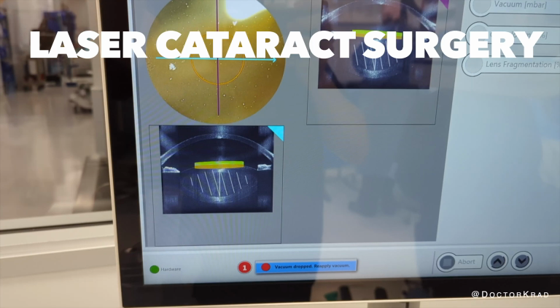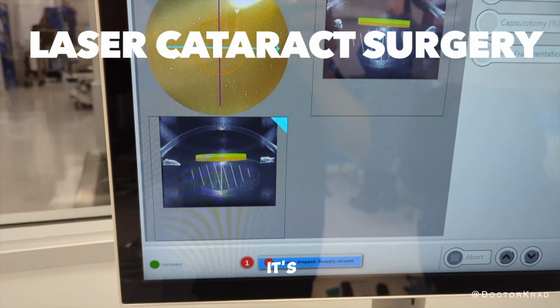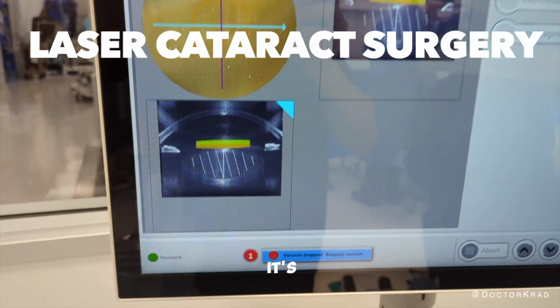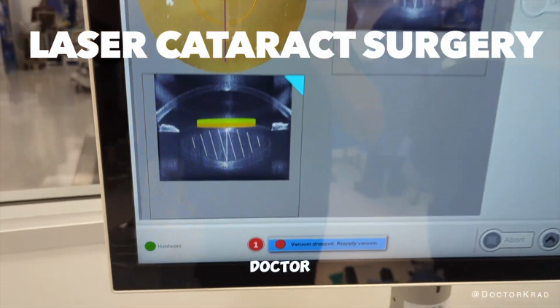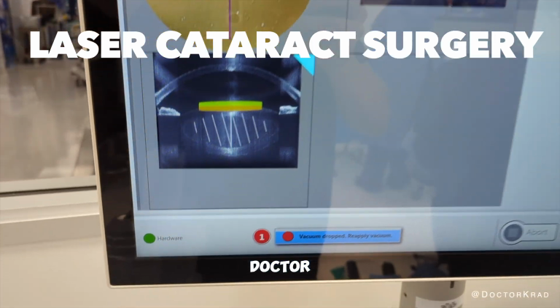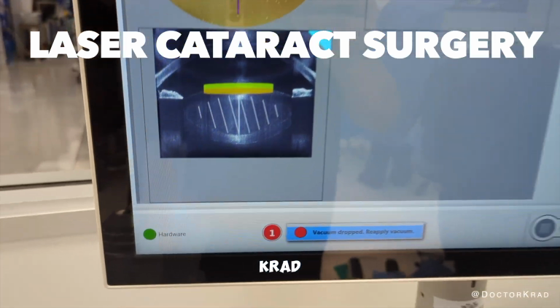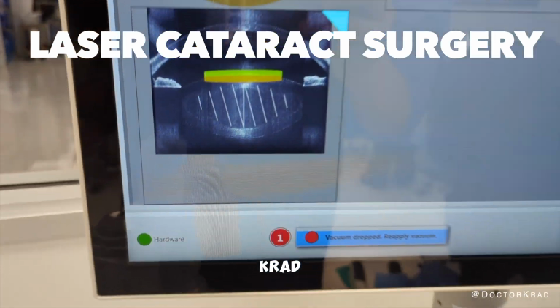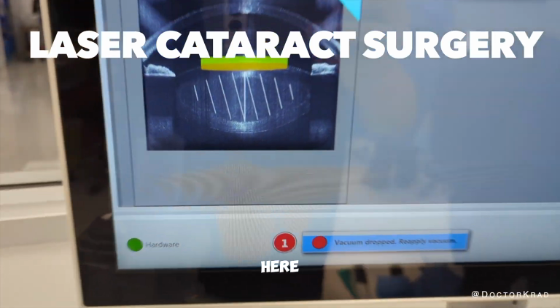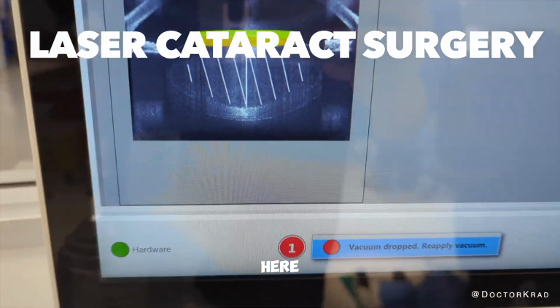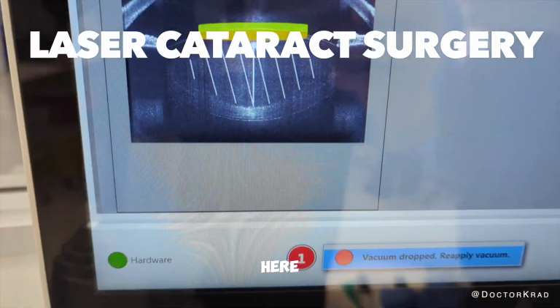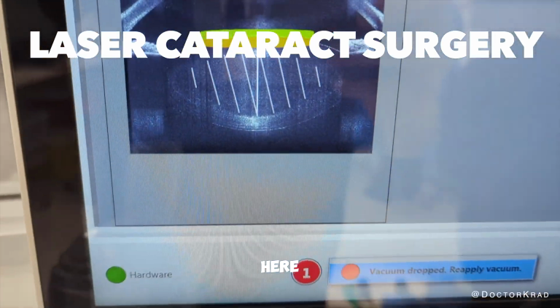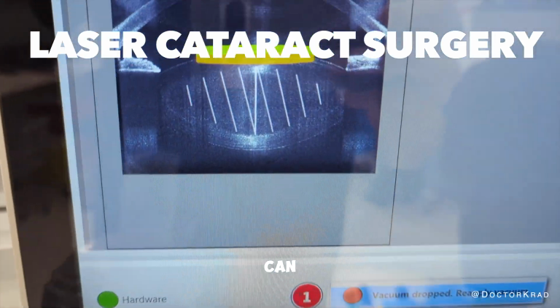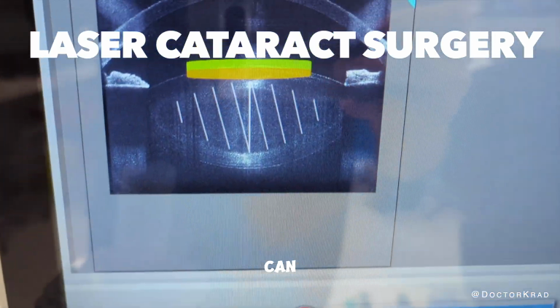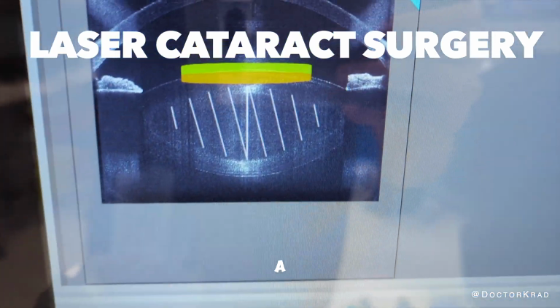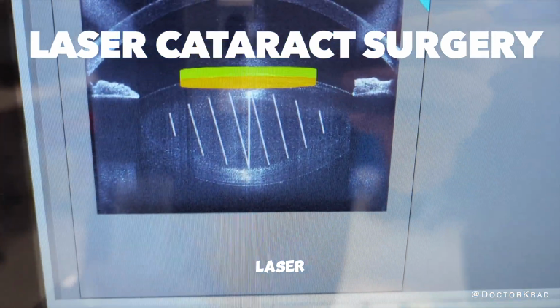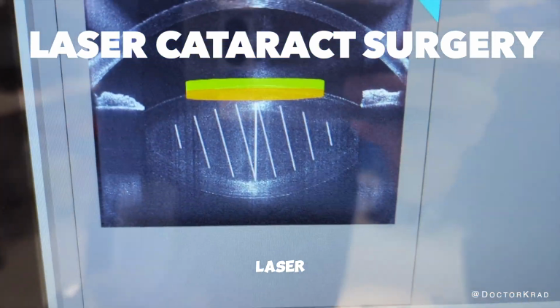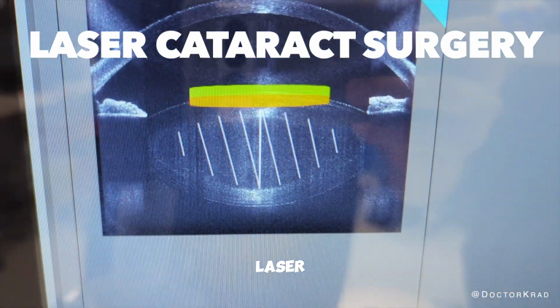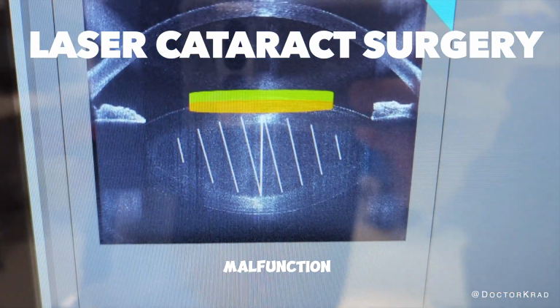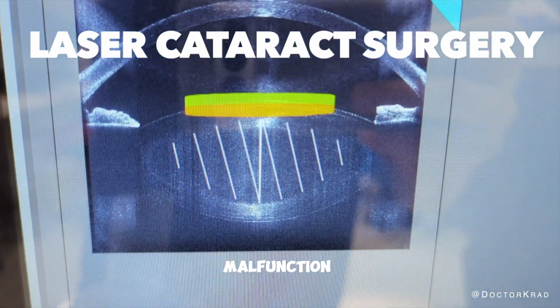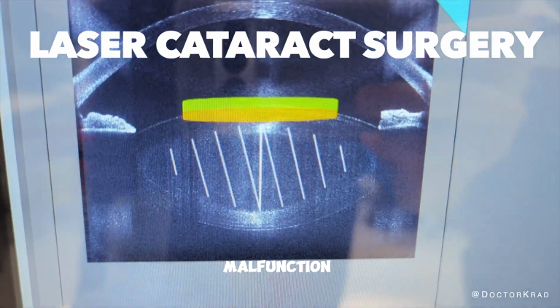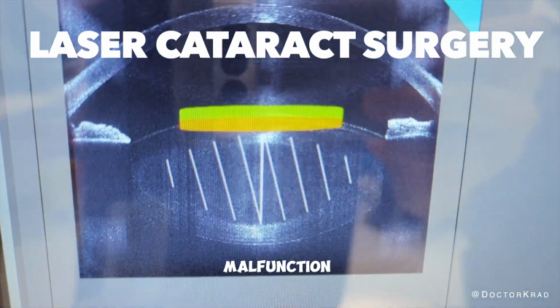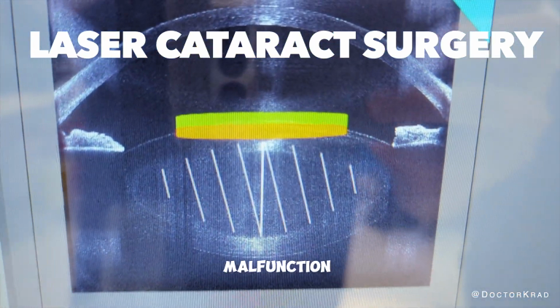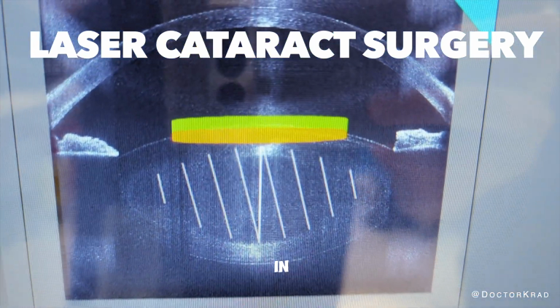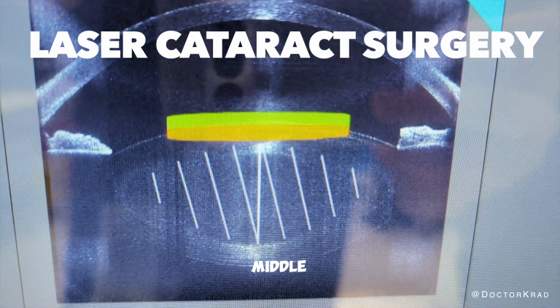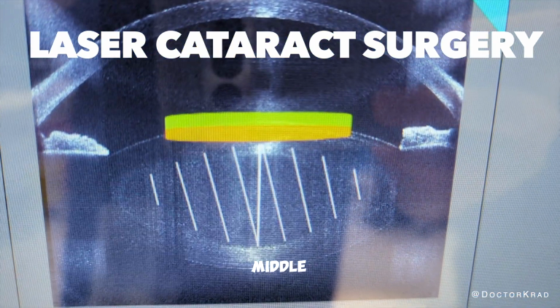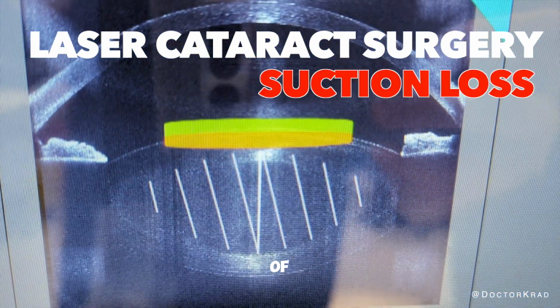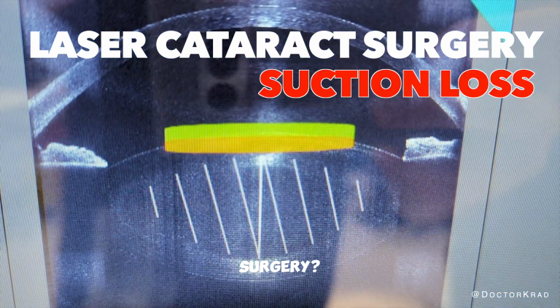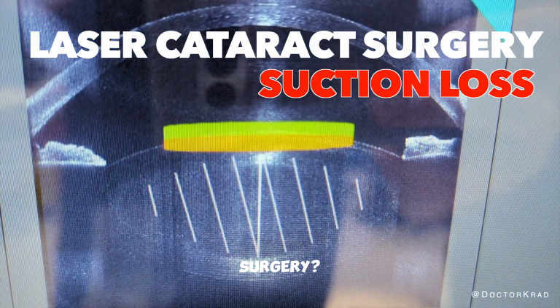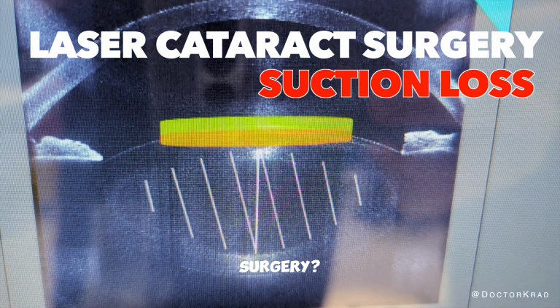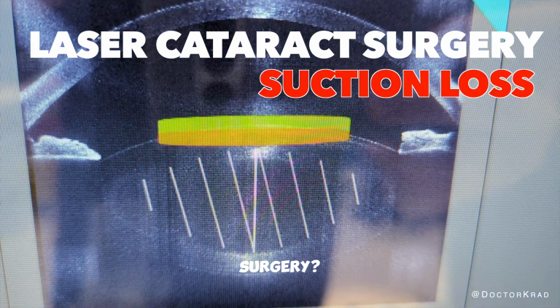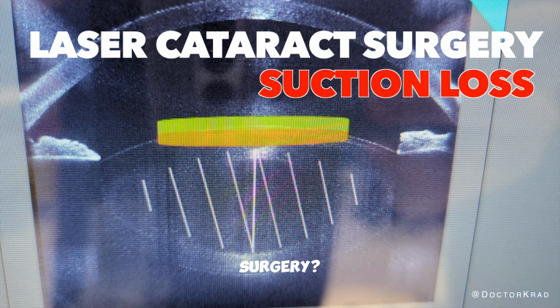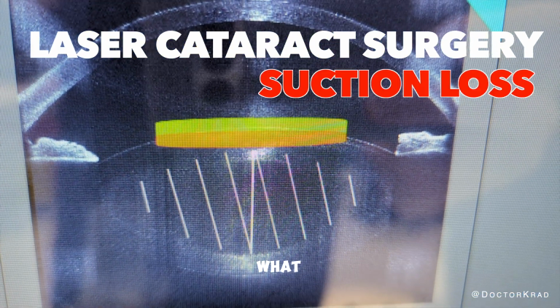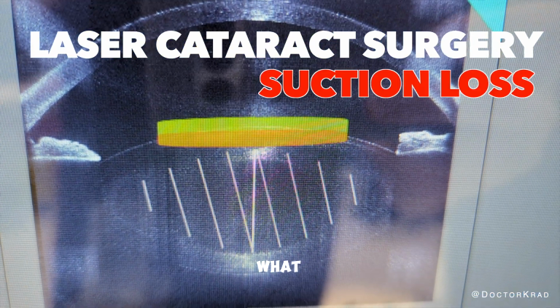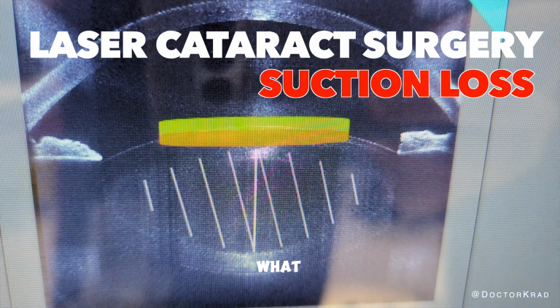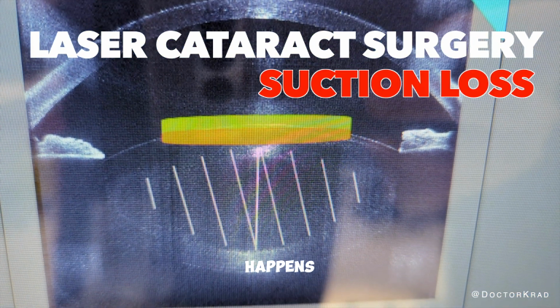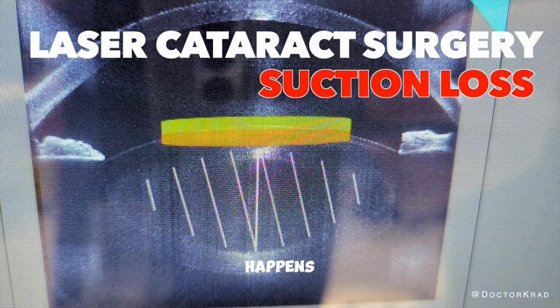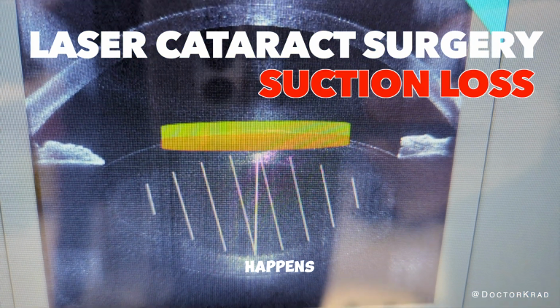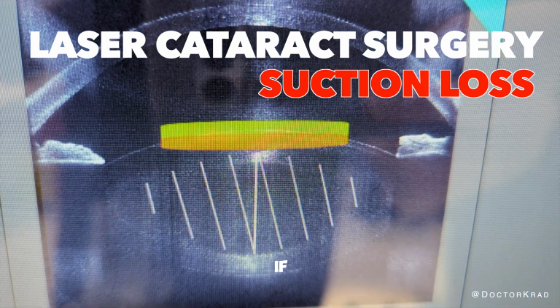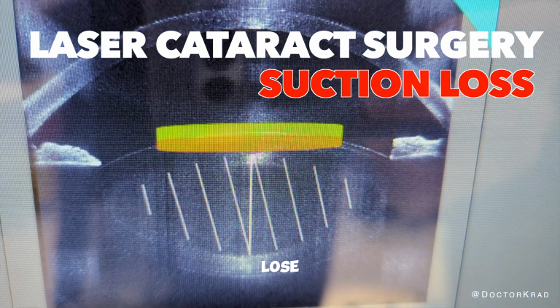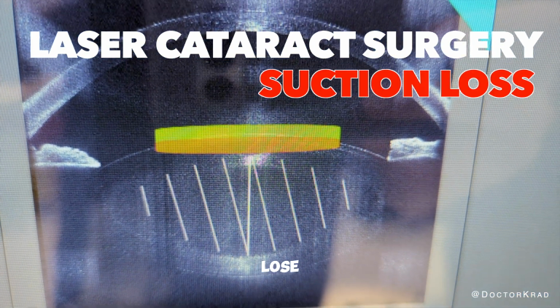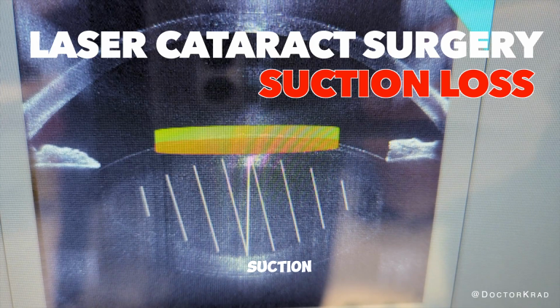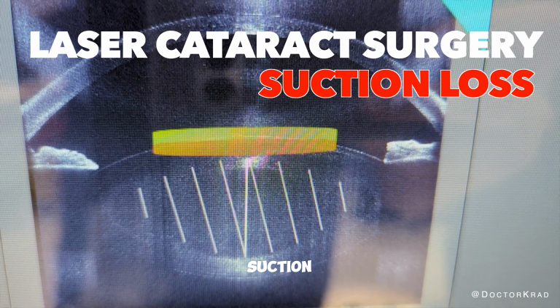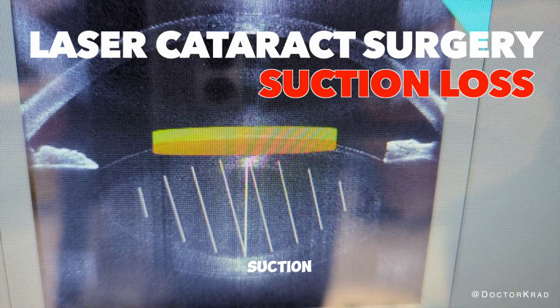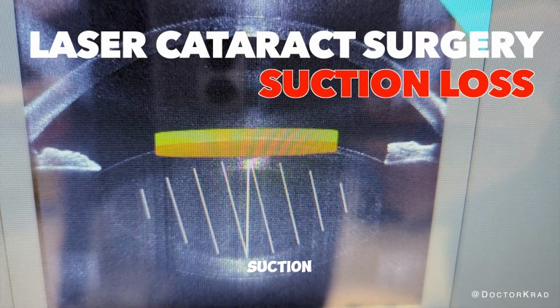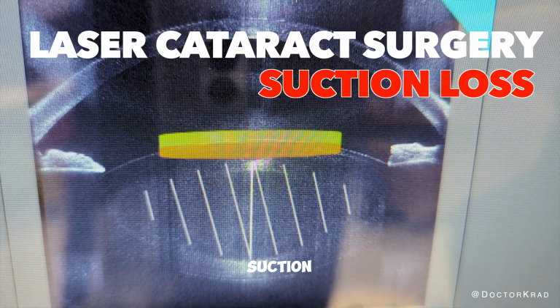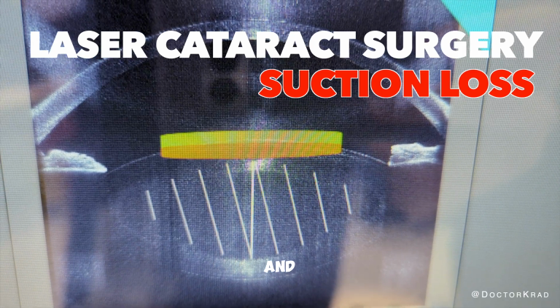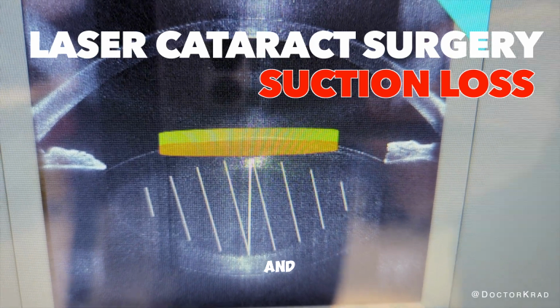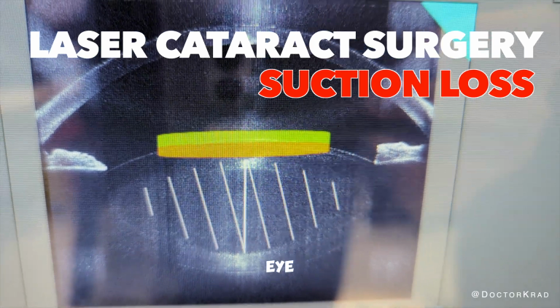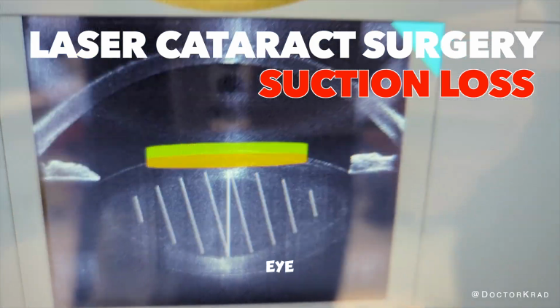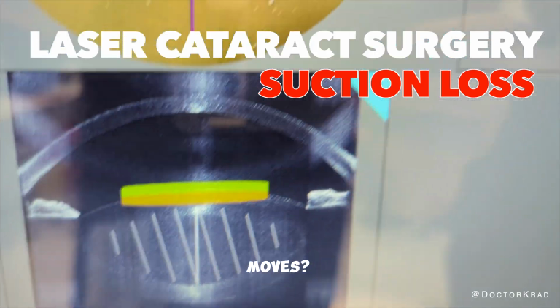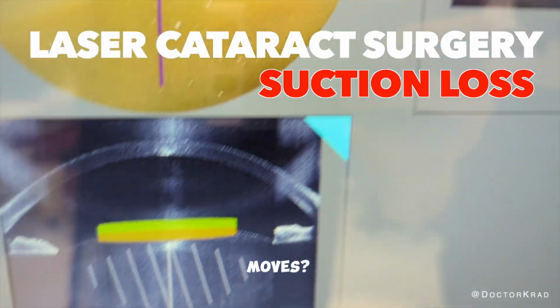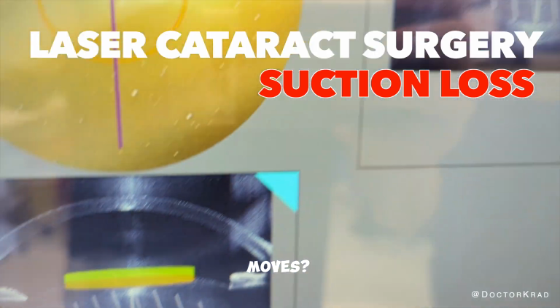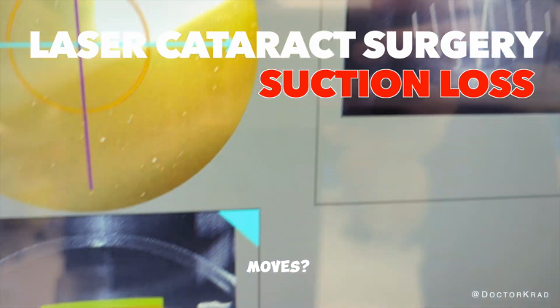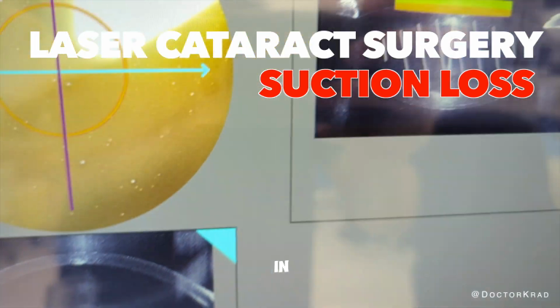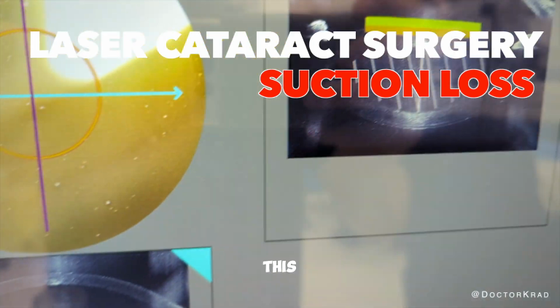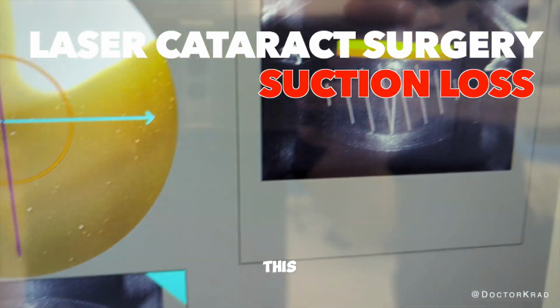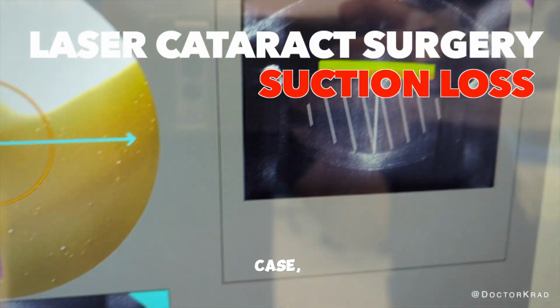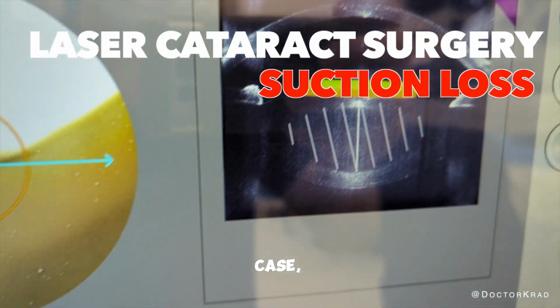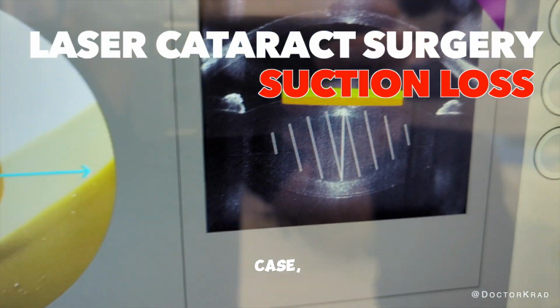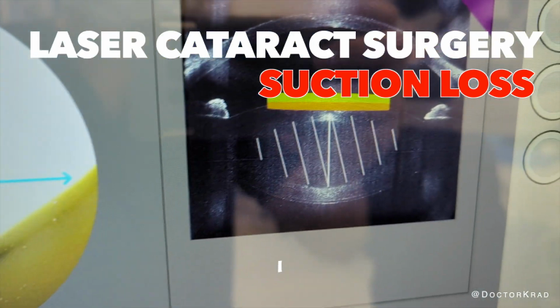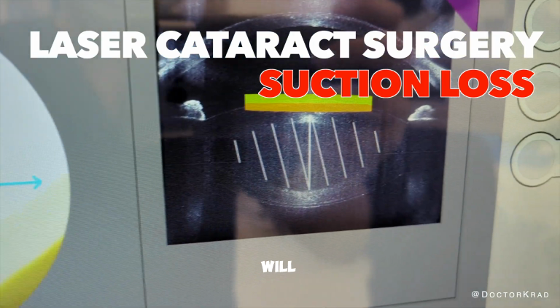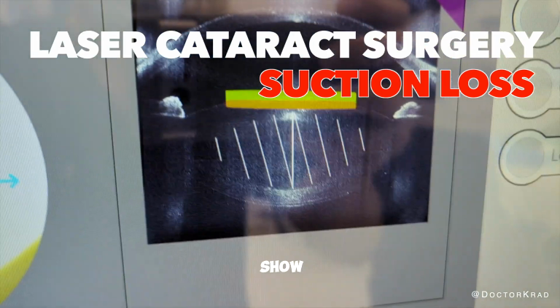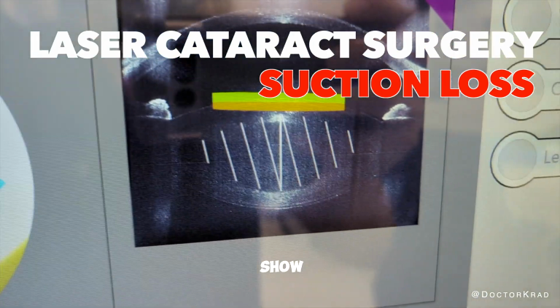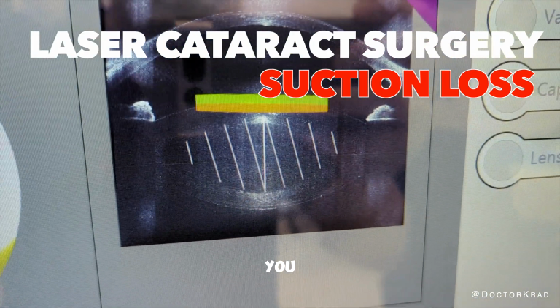It's Dr. Krat here. Can a laser malfunction in the middle of surgery? What happens if you lose suction and the eye moves? In this case, I will show you.